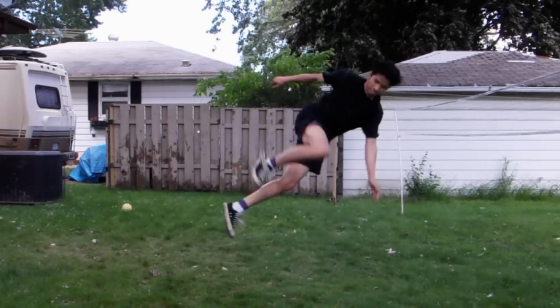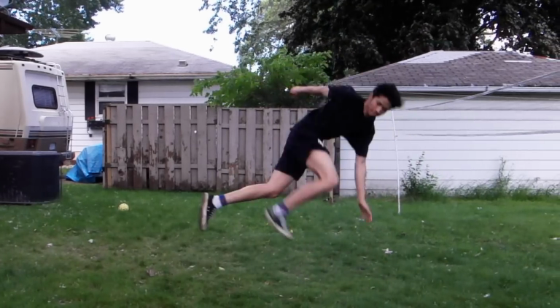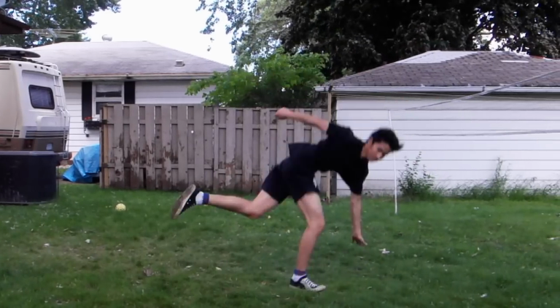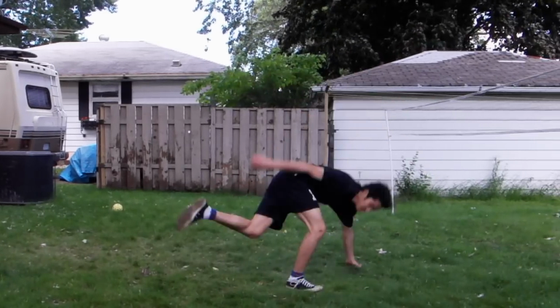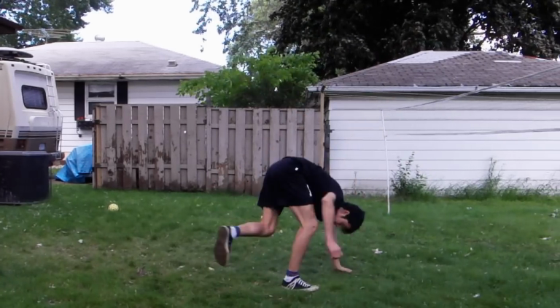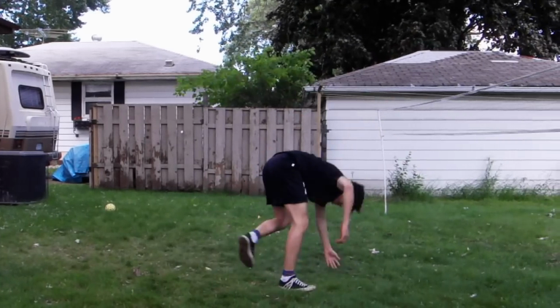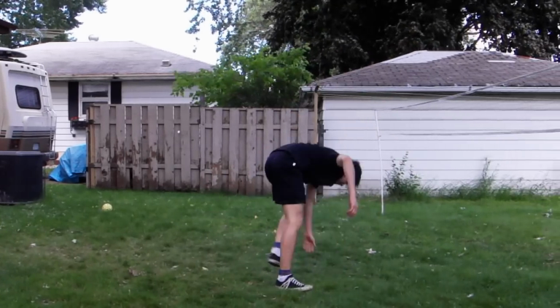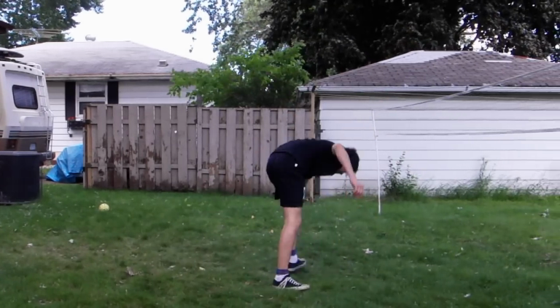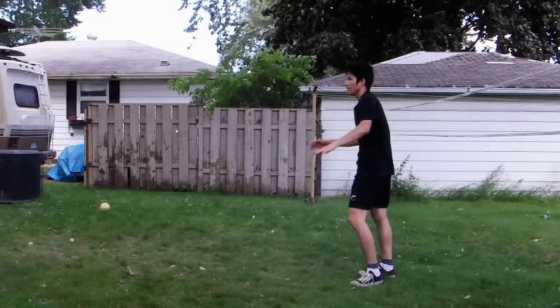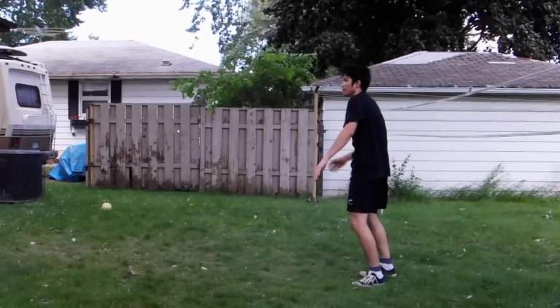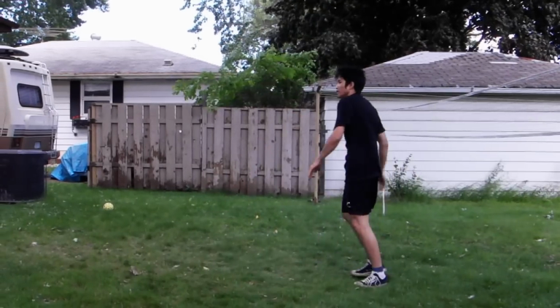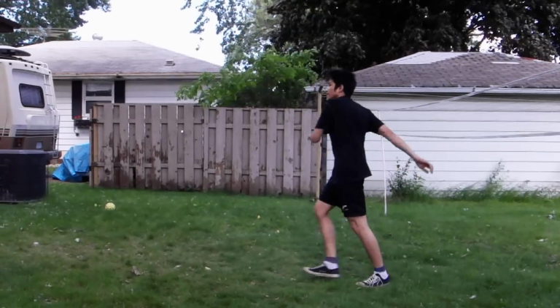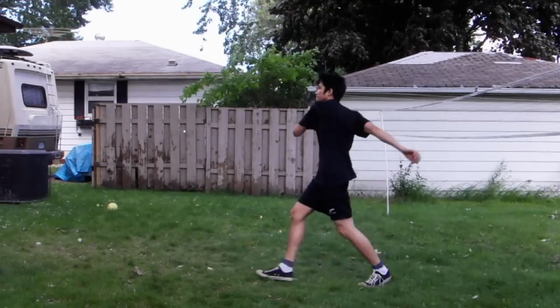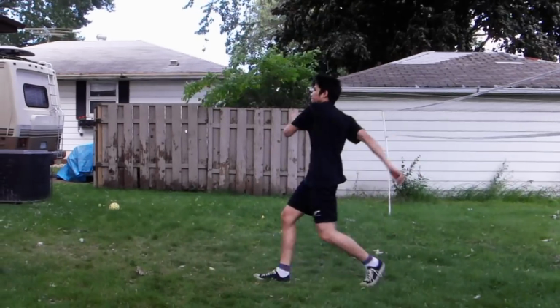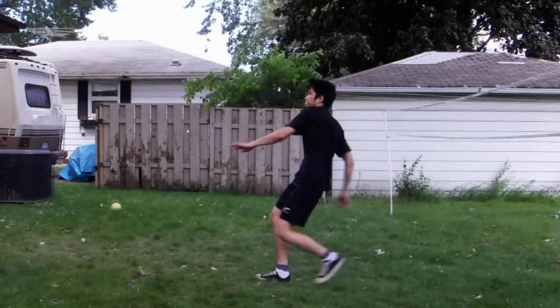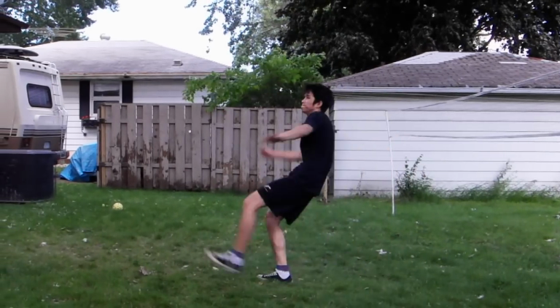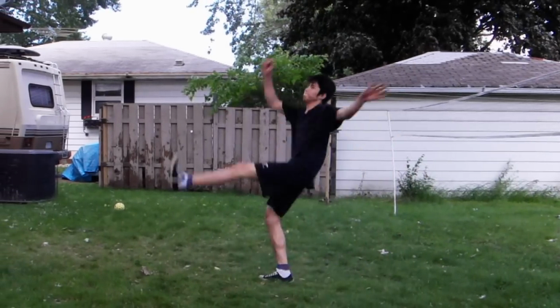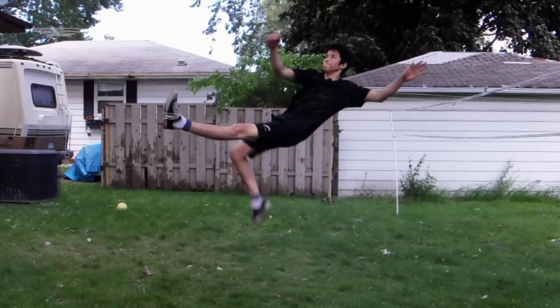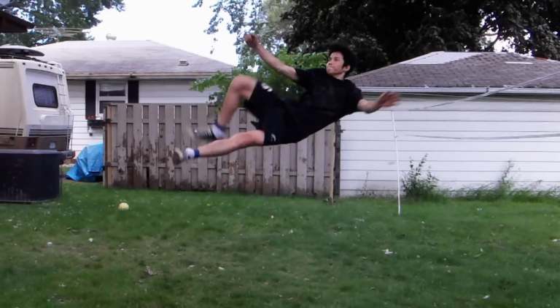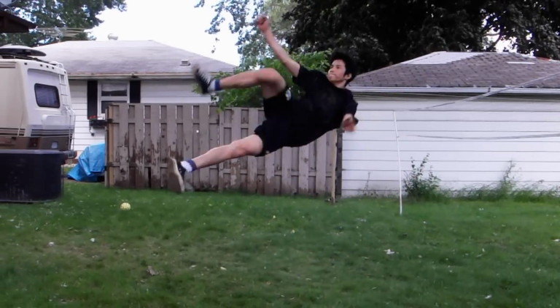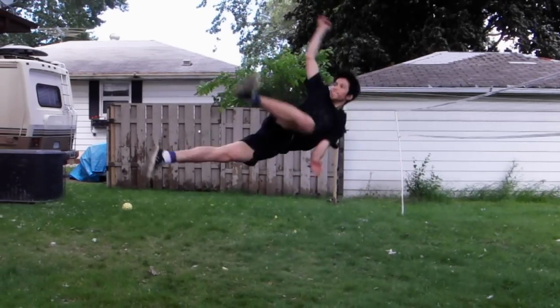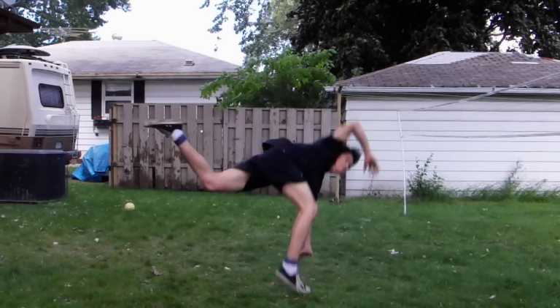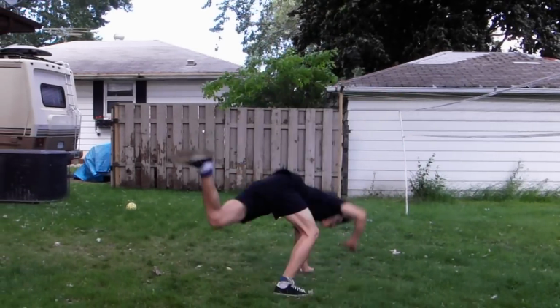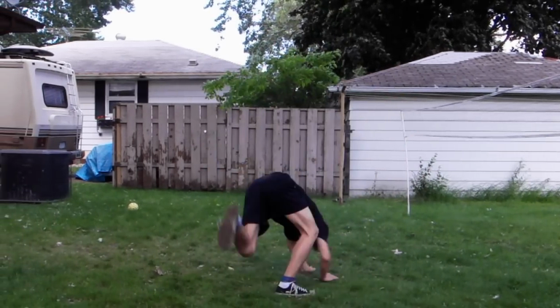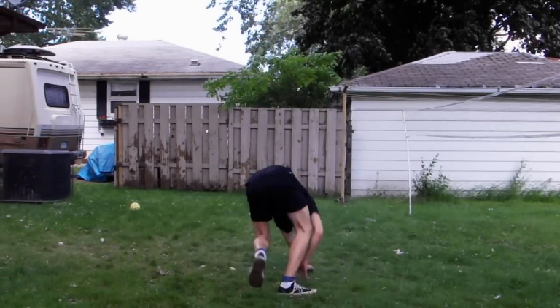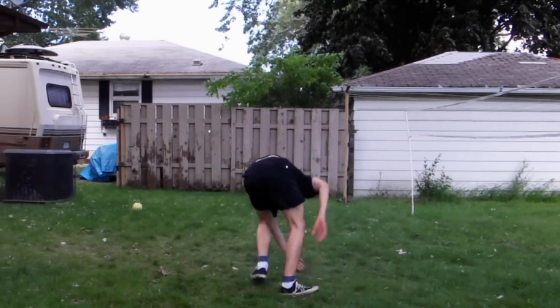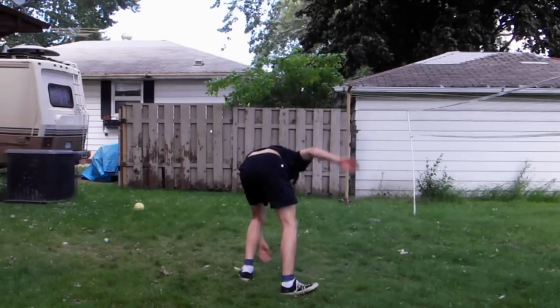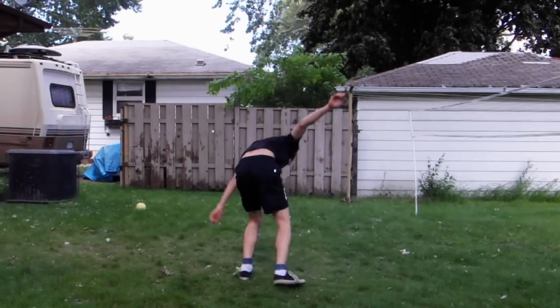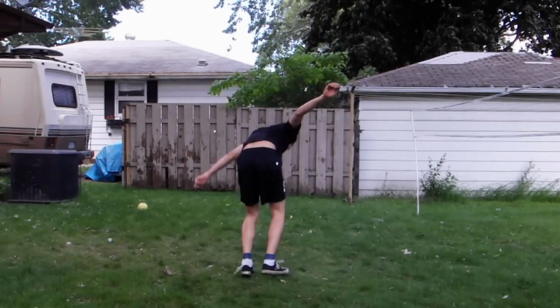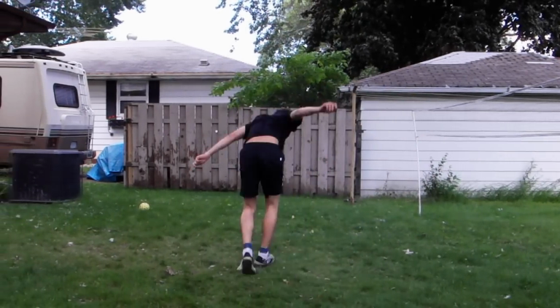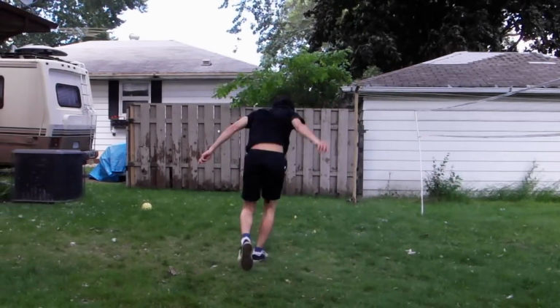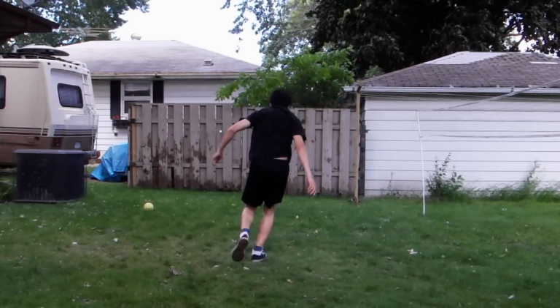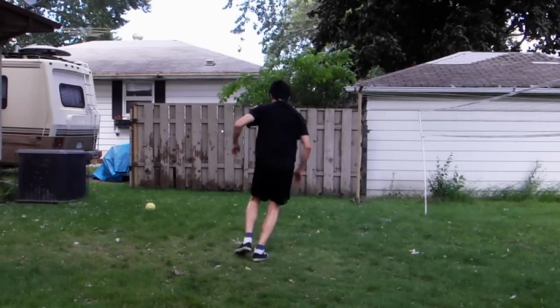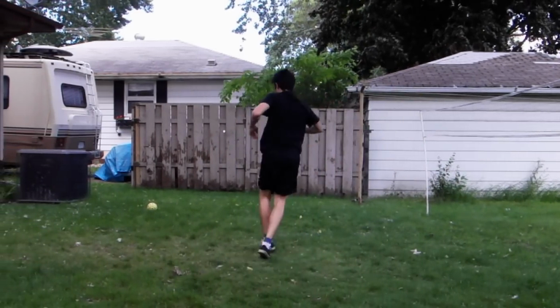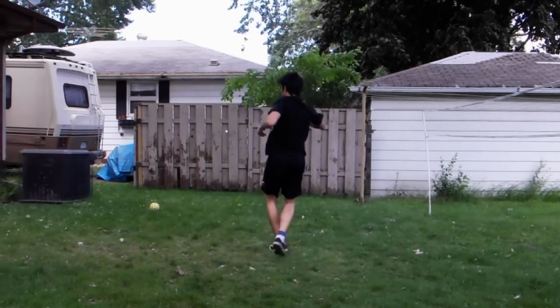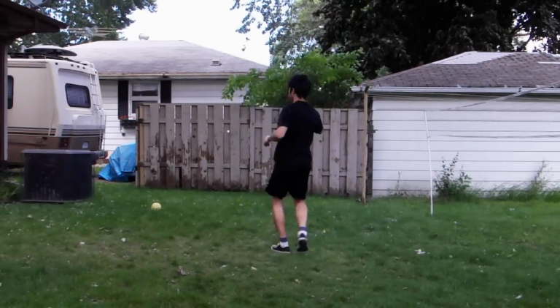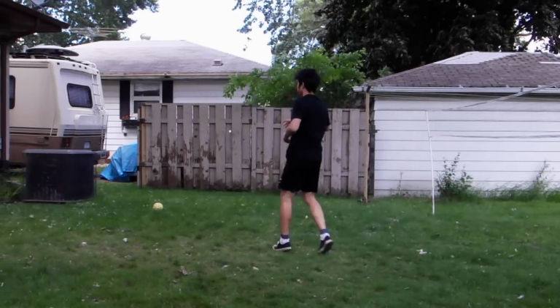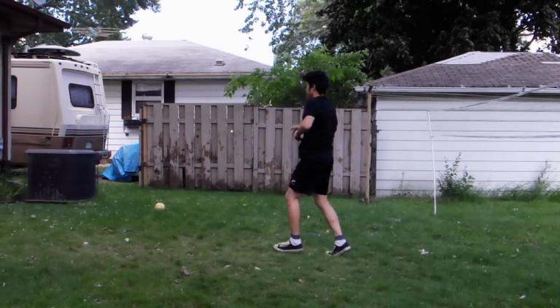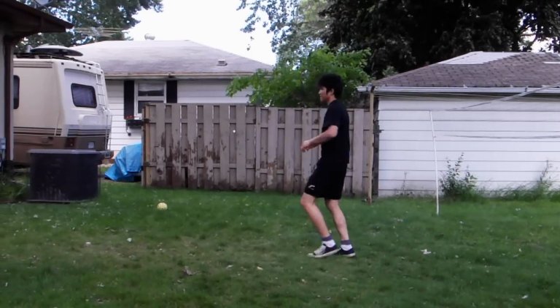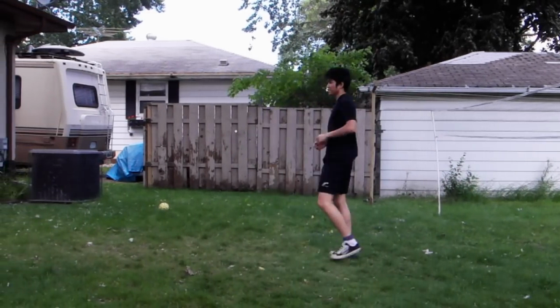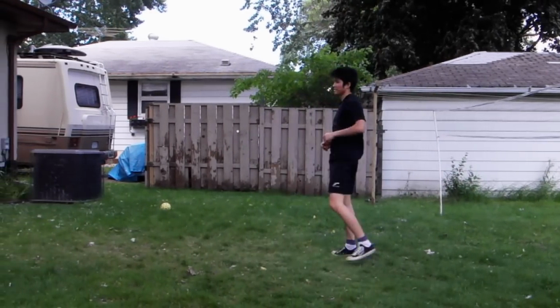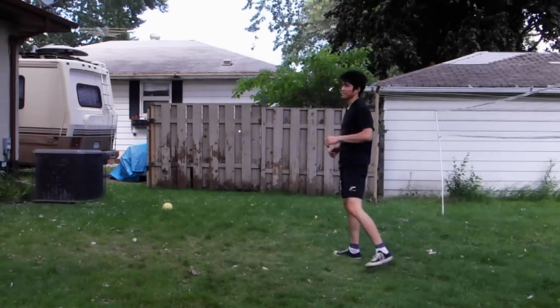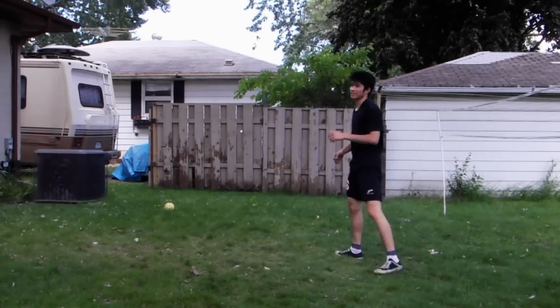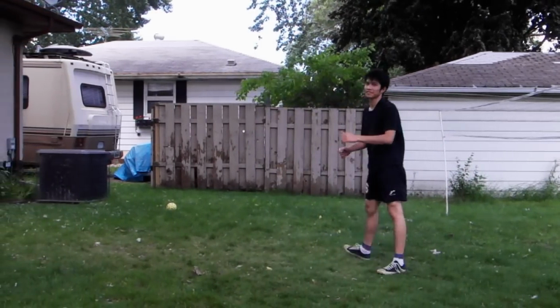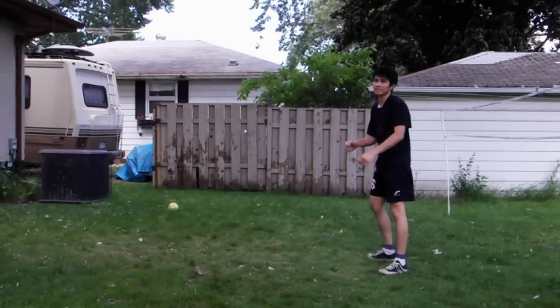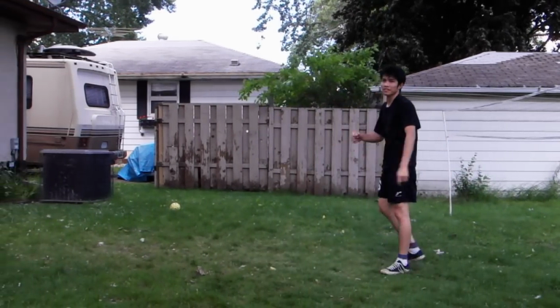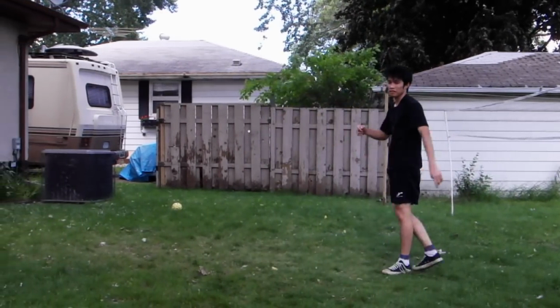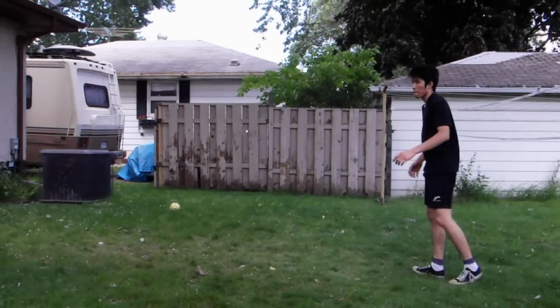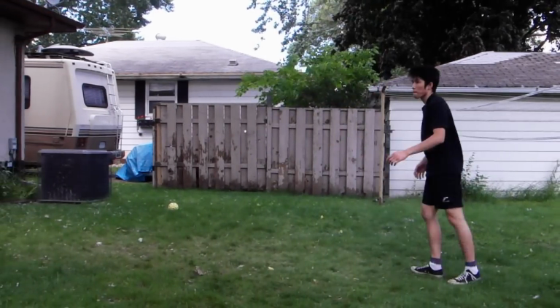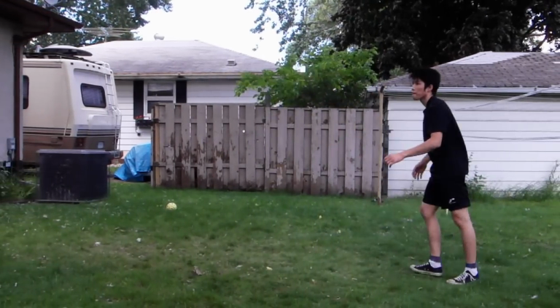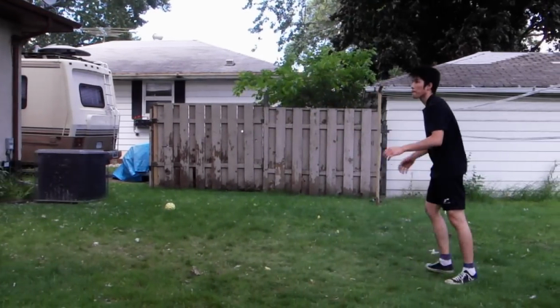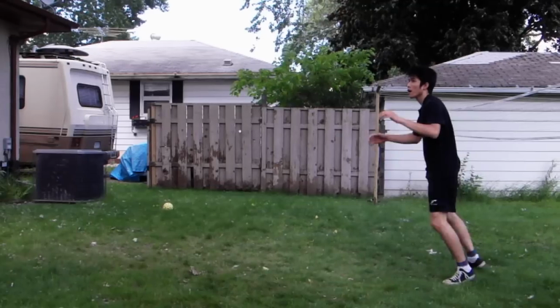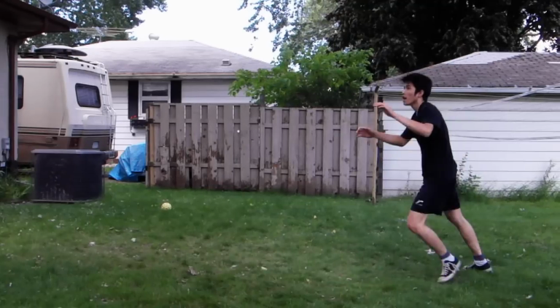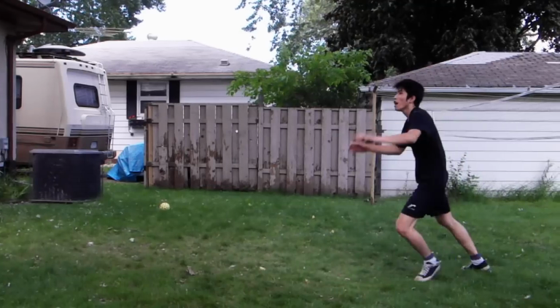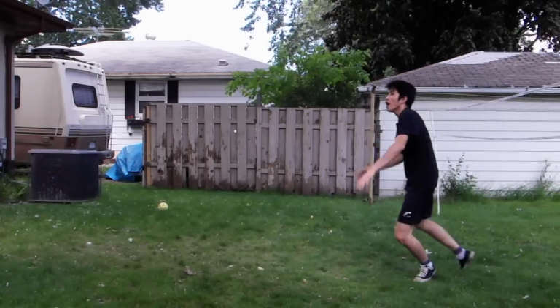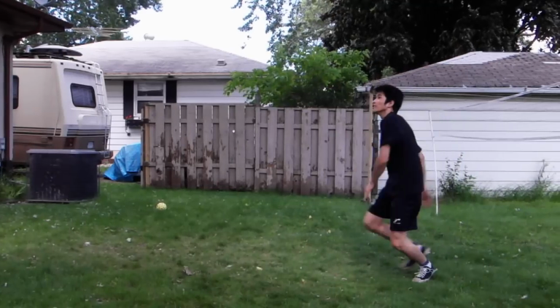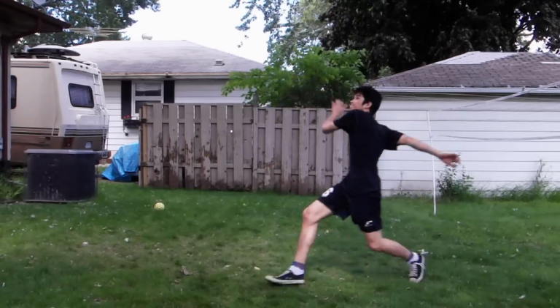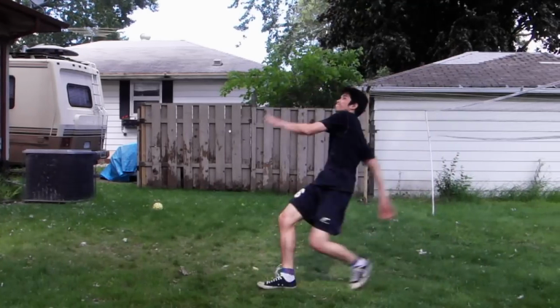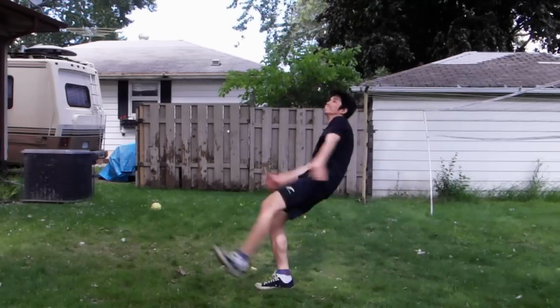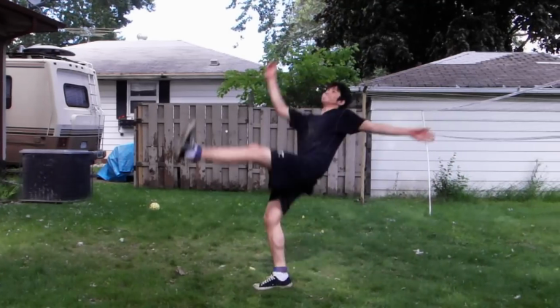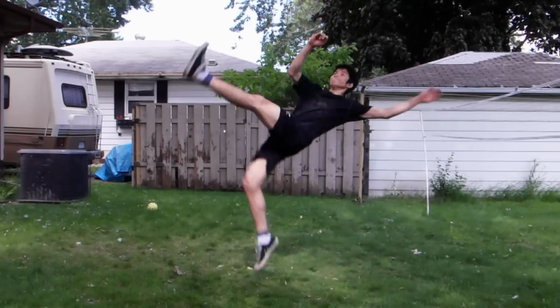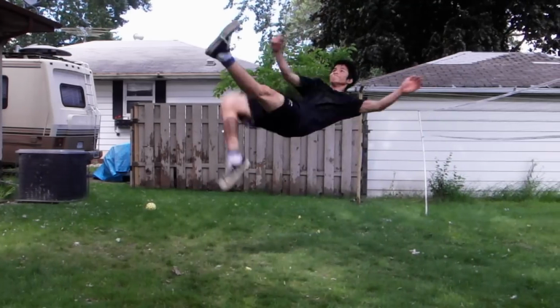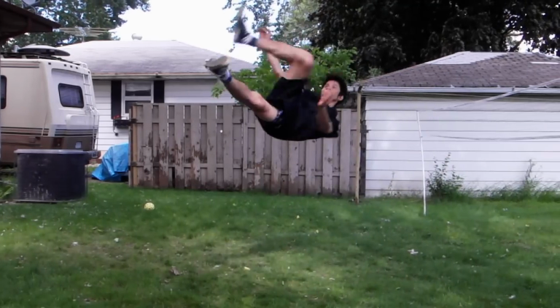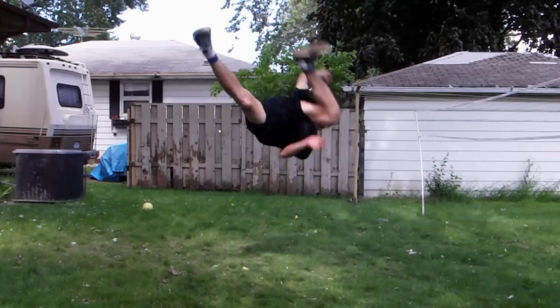And when you master the low jump kick, try to get higher and higher every time.